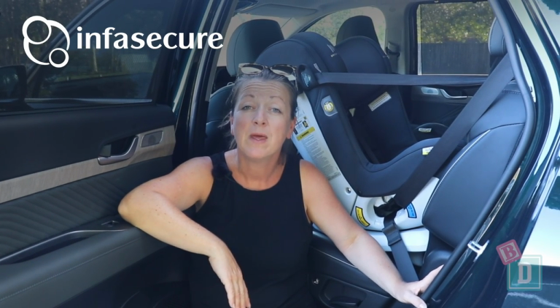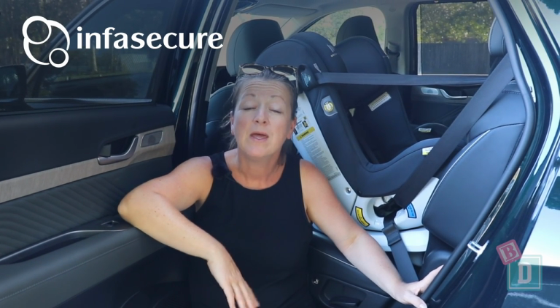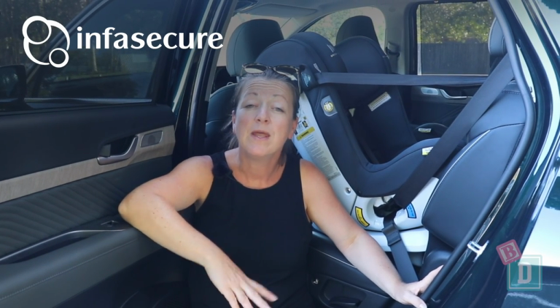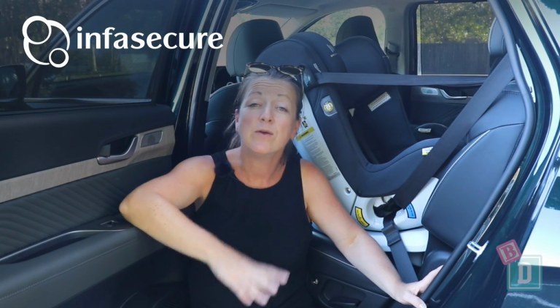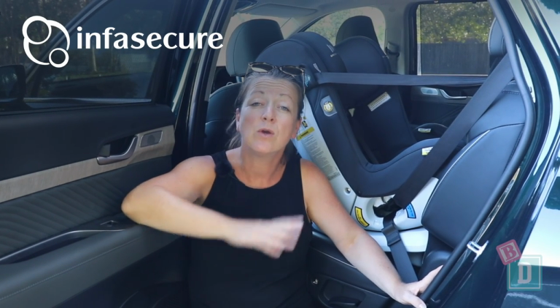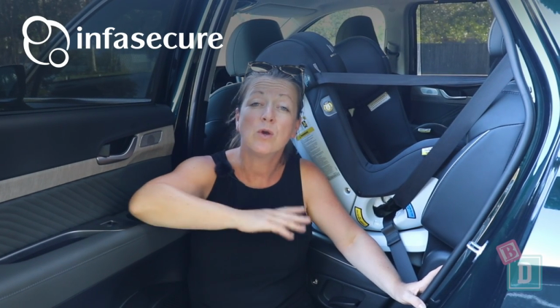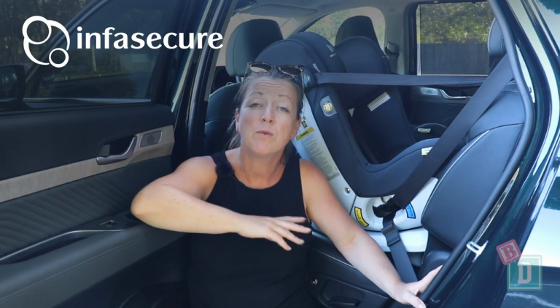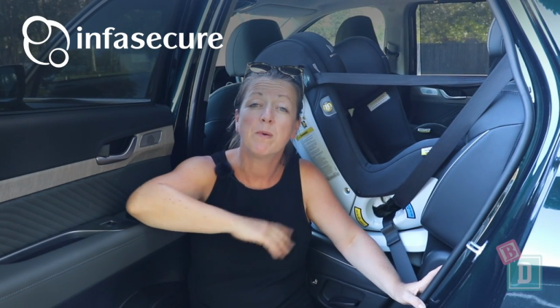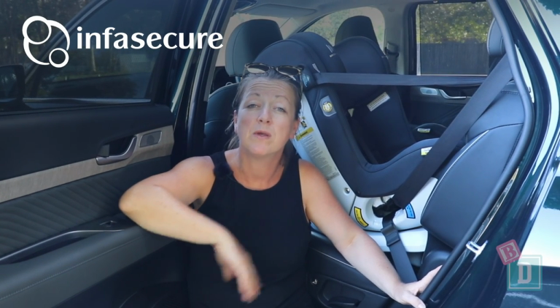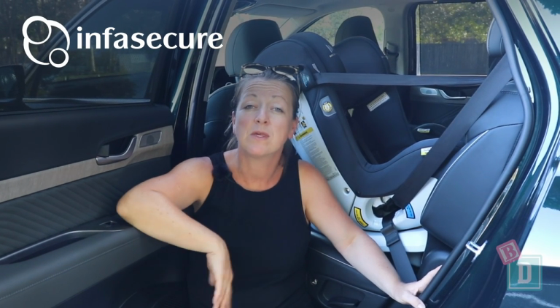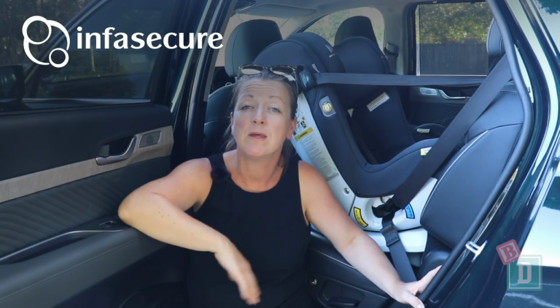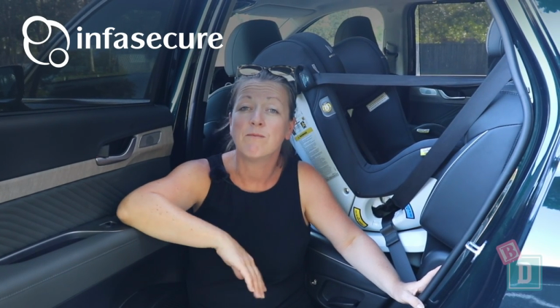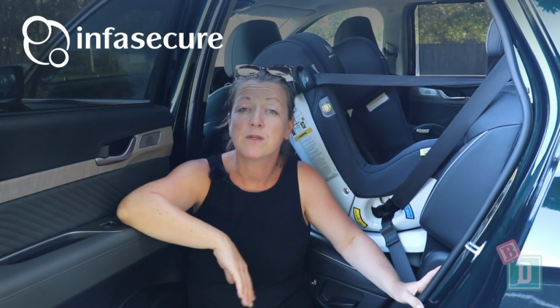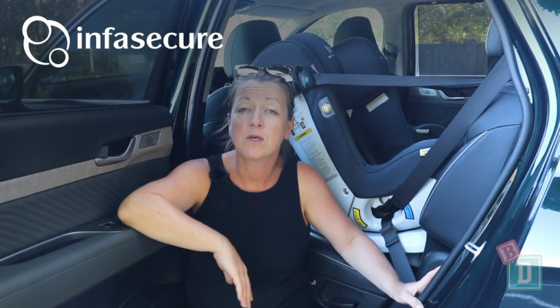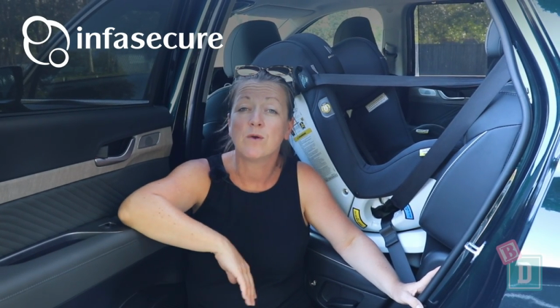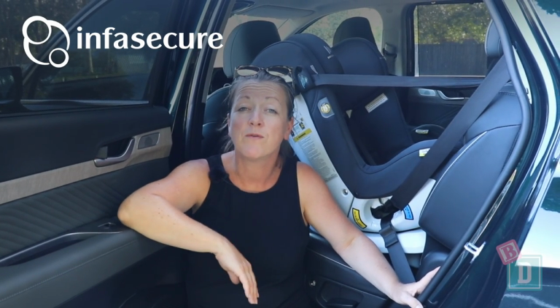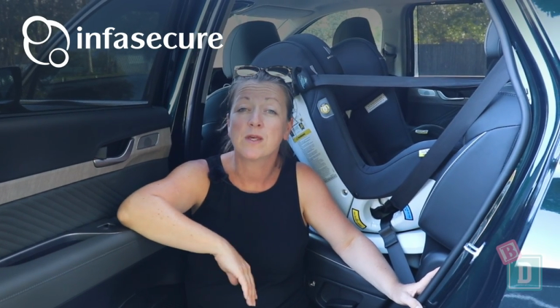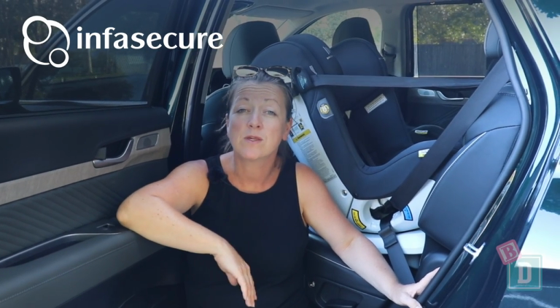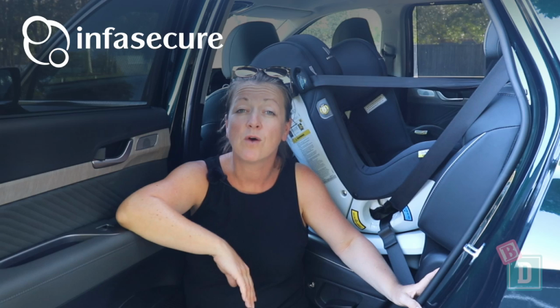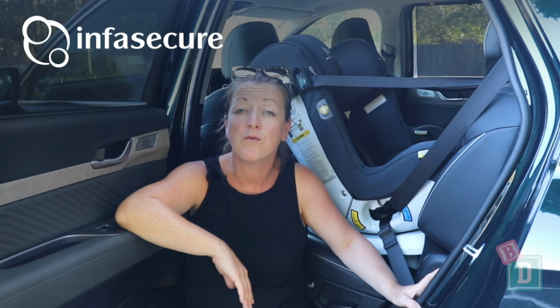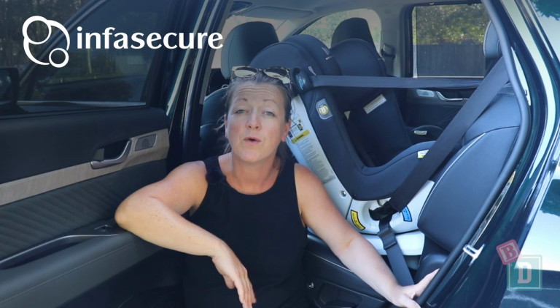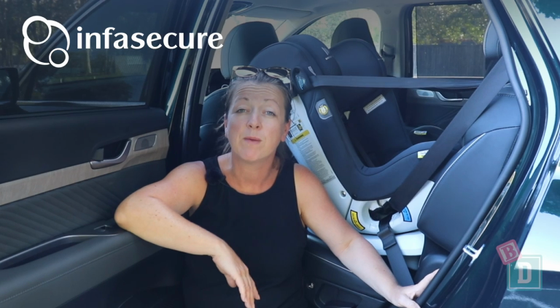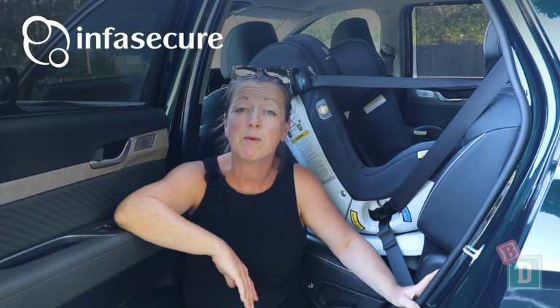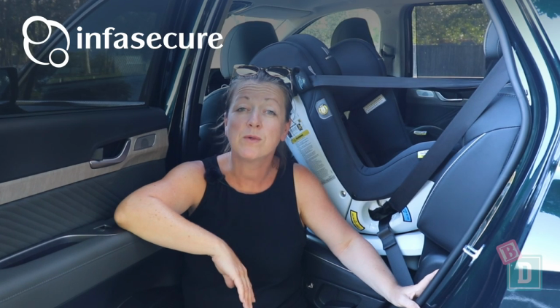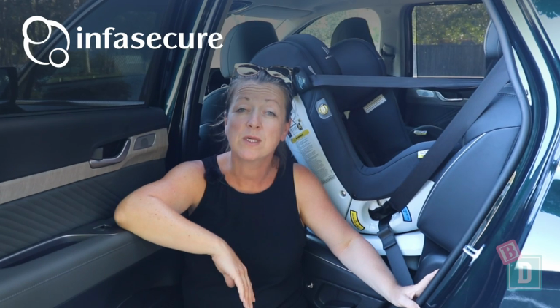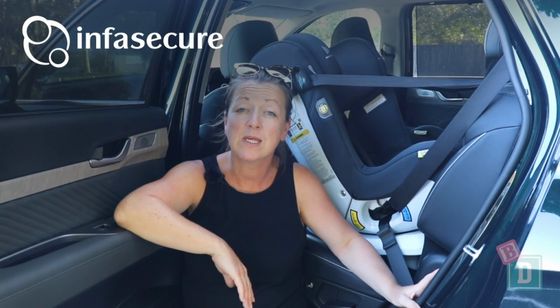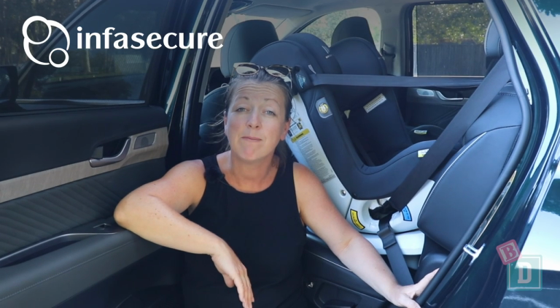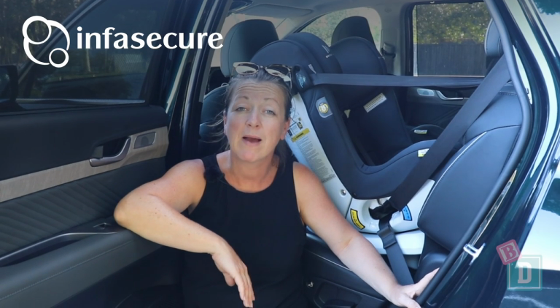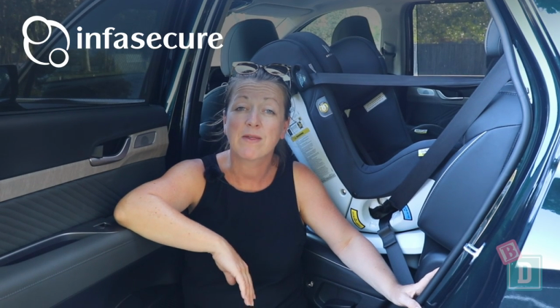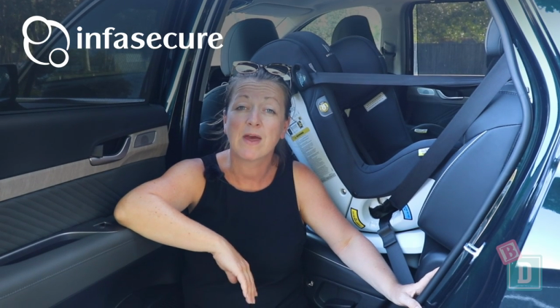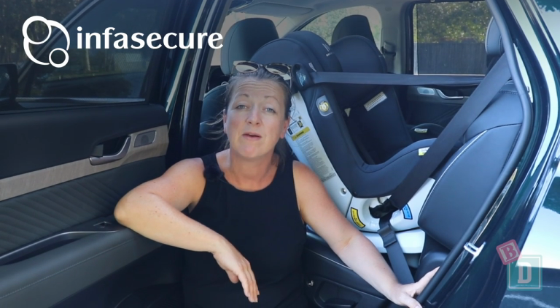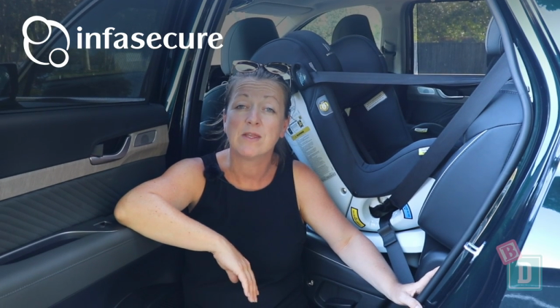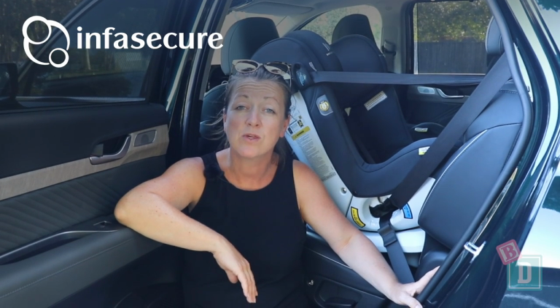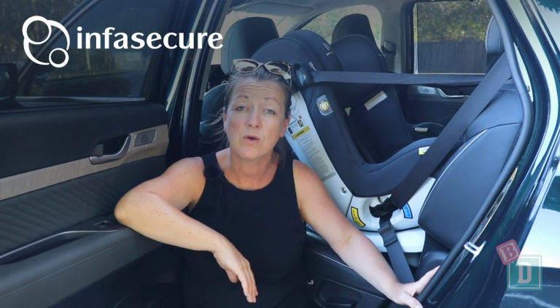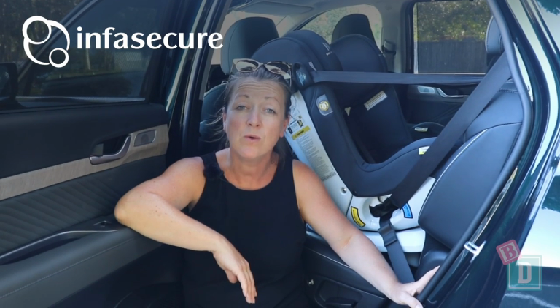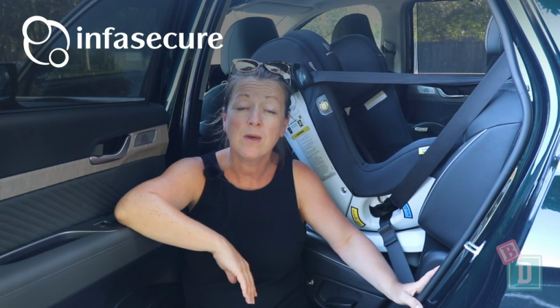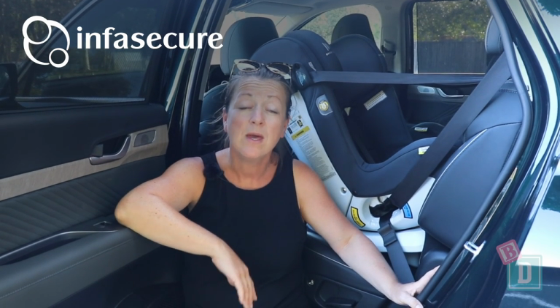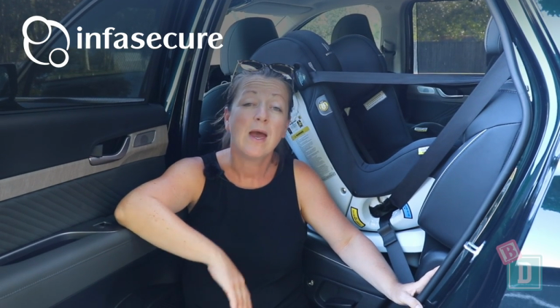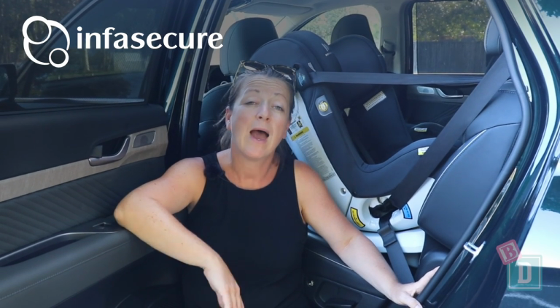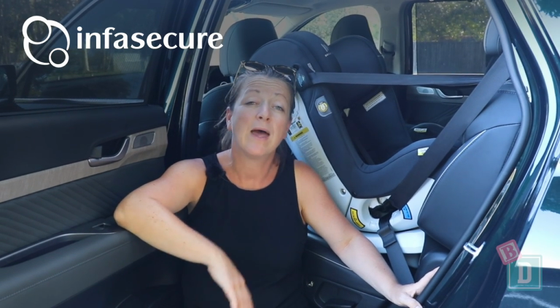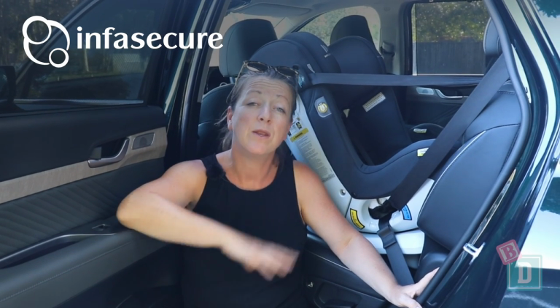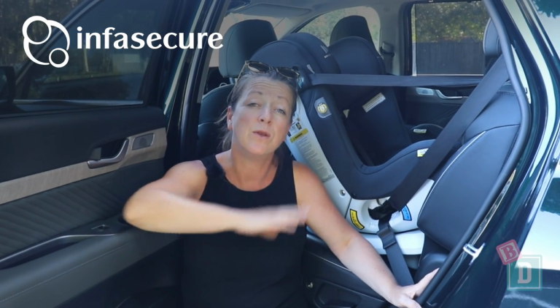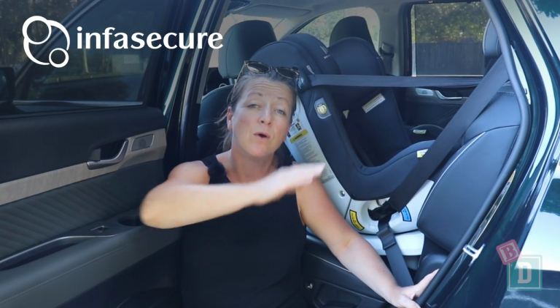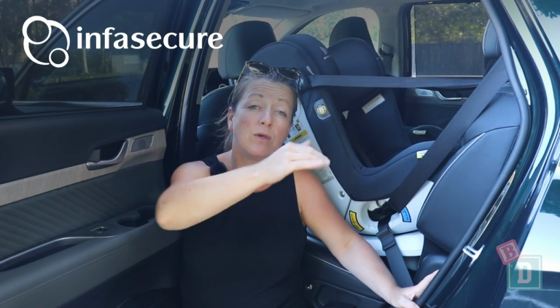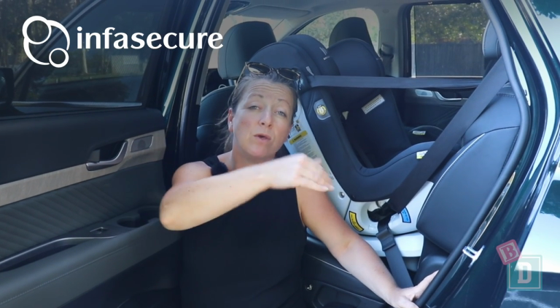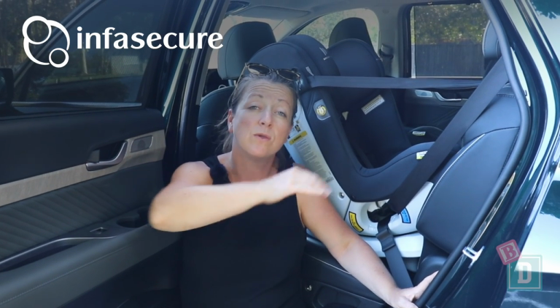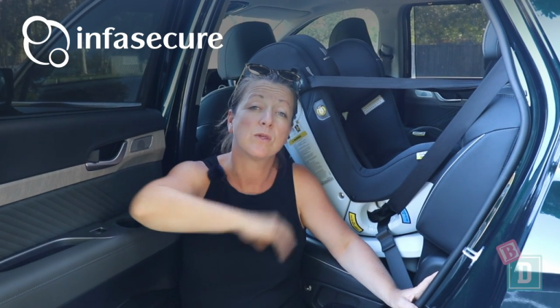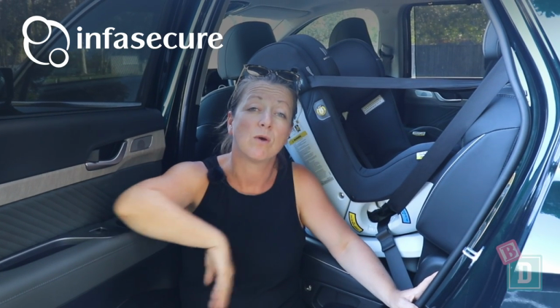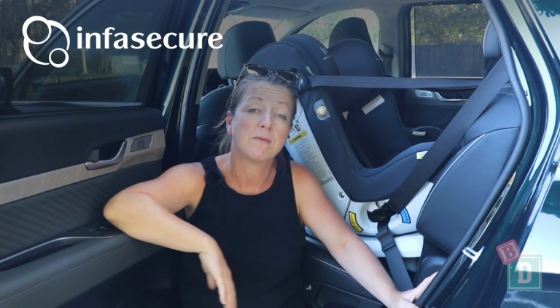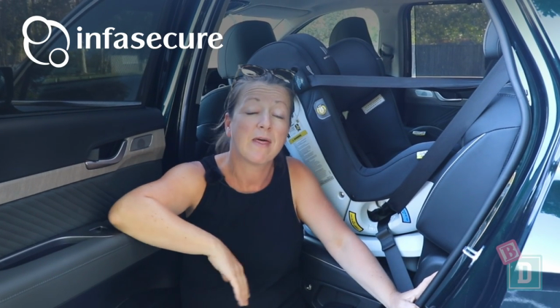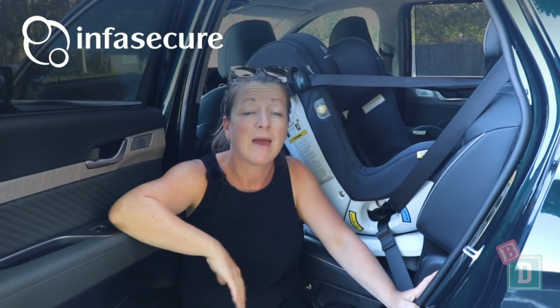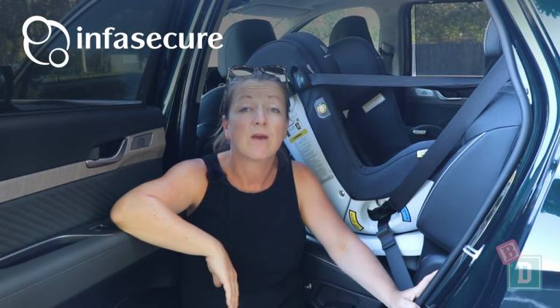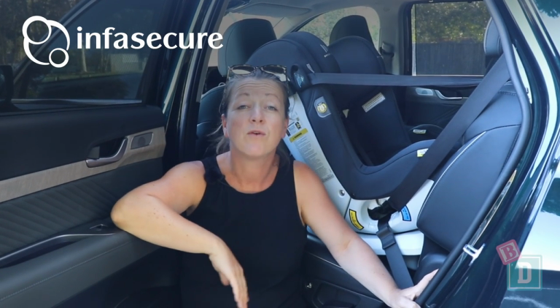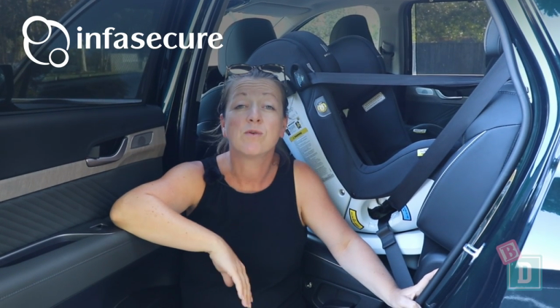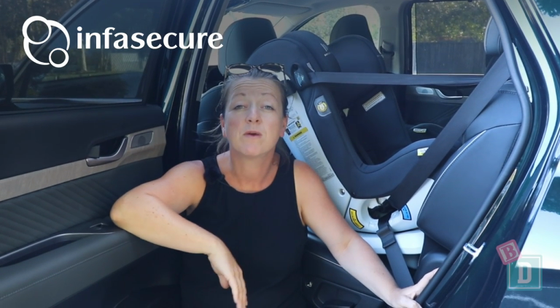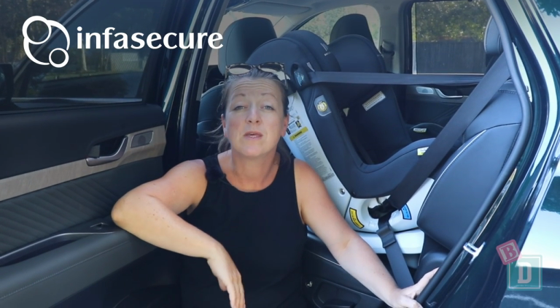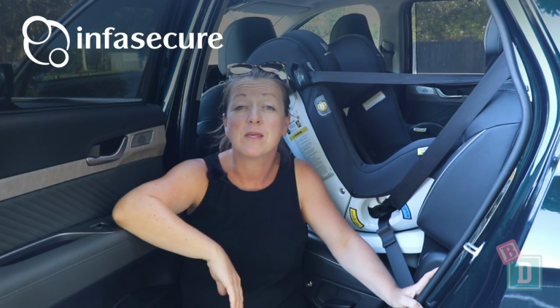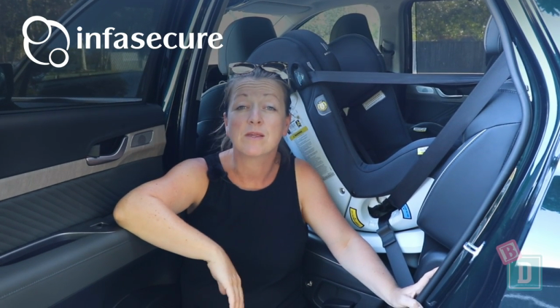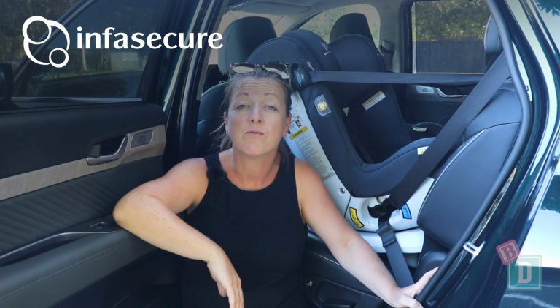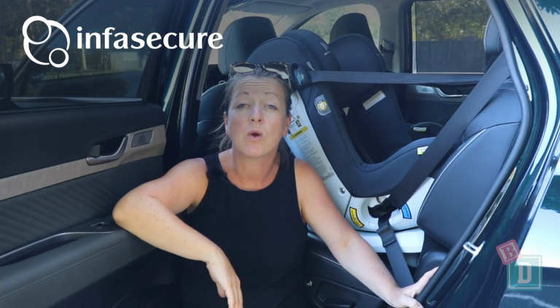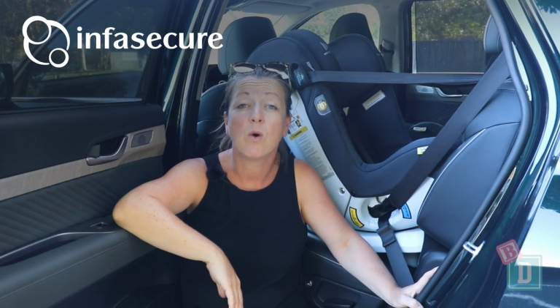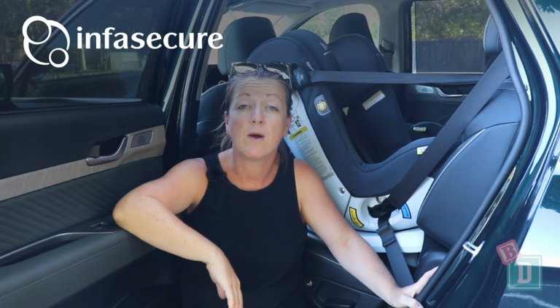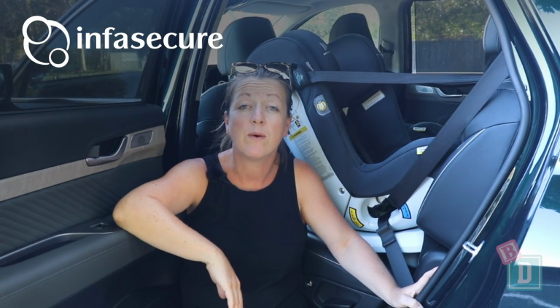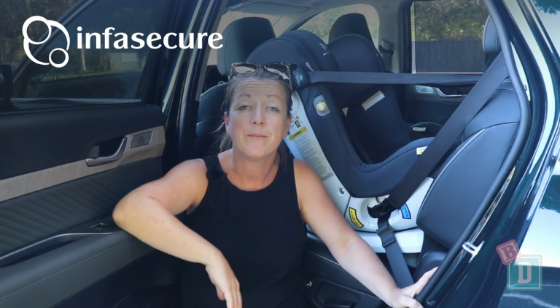You could also put an InfraSecure versatile folding booster seat back there and not use the top-tether anchorage, because it doesn't require one.